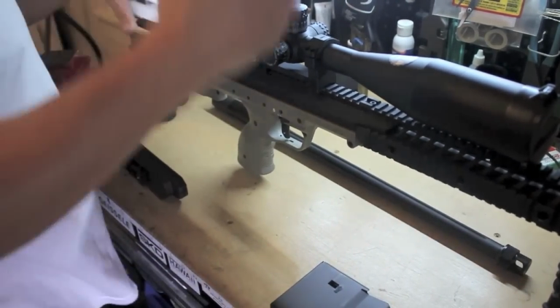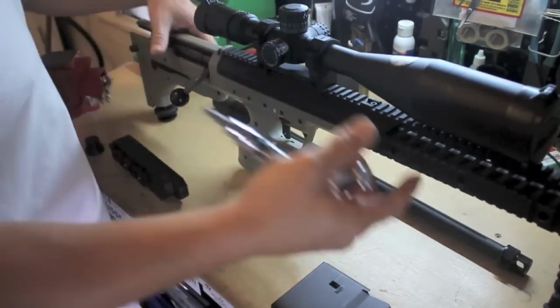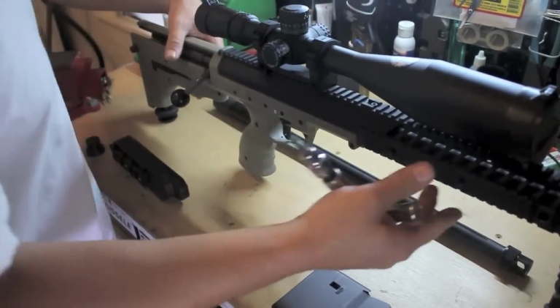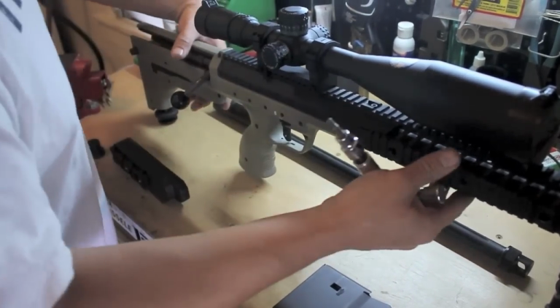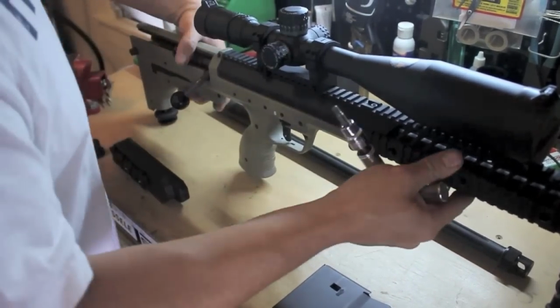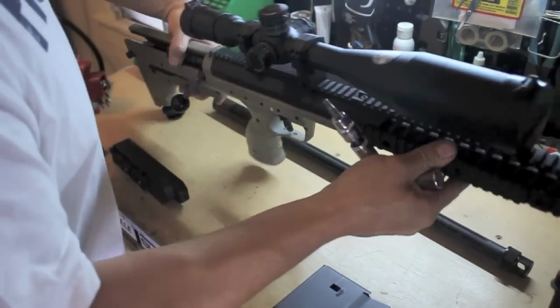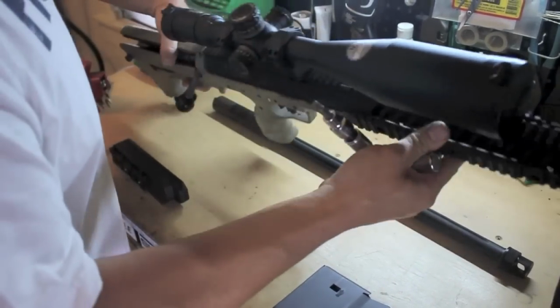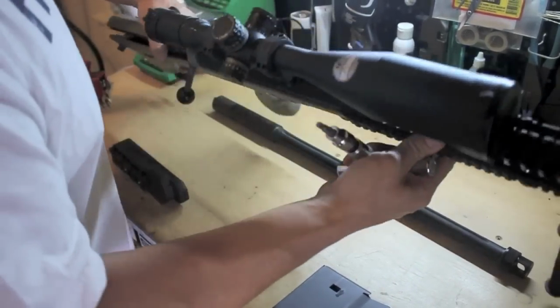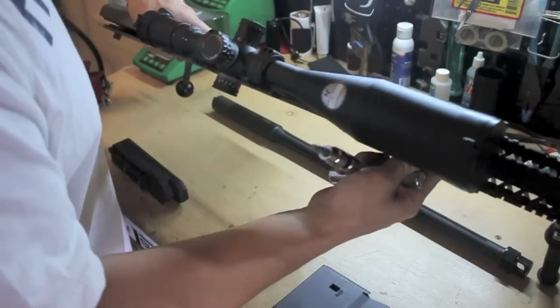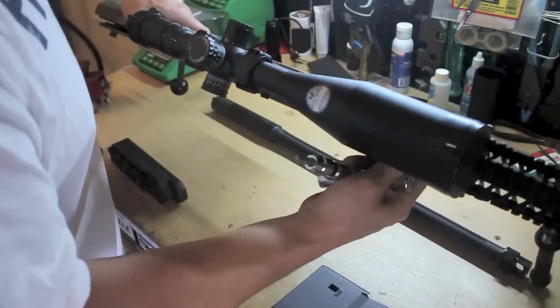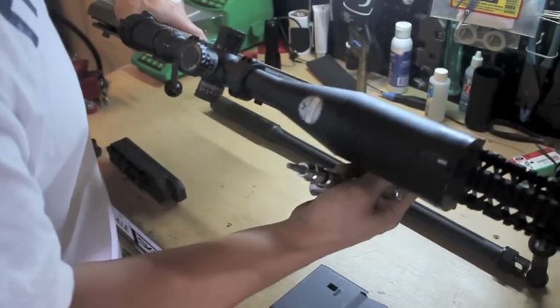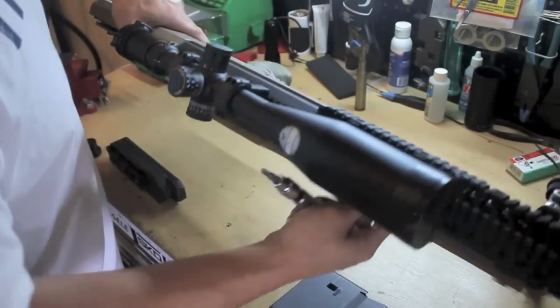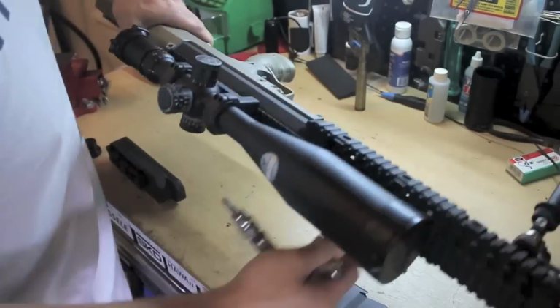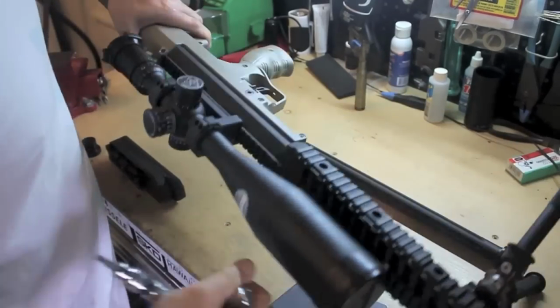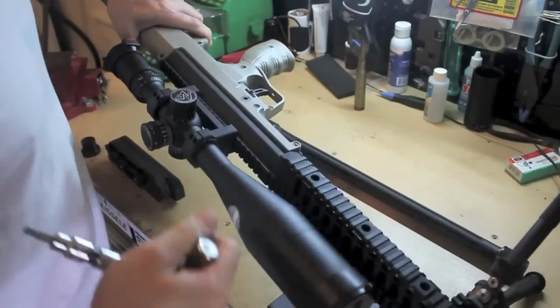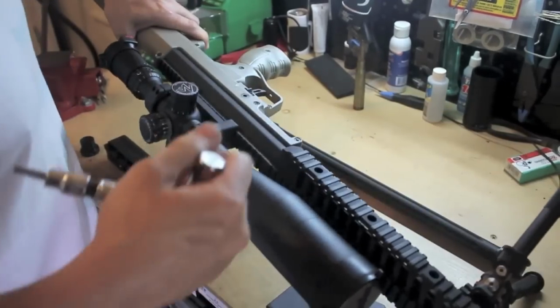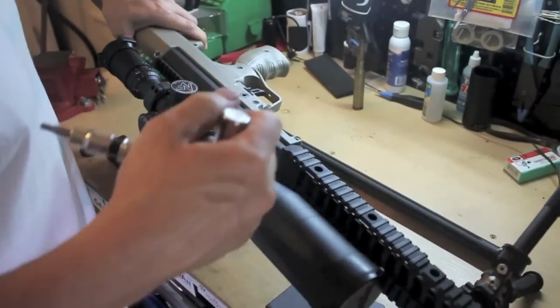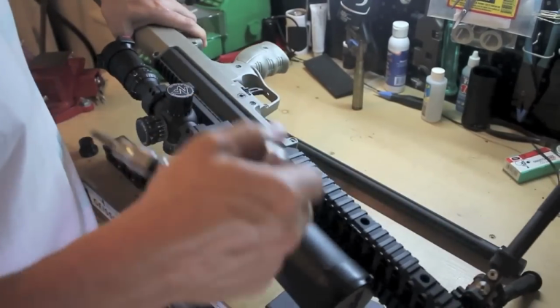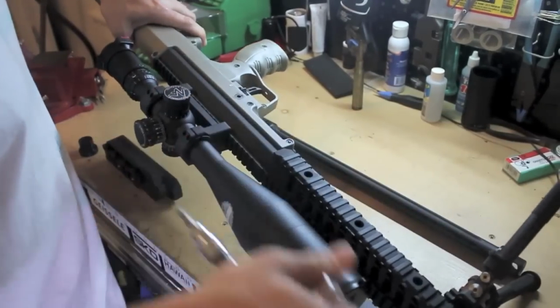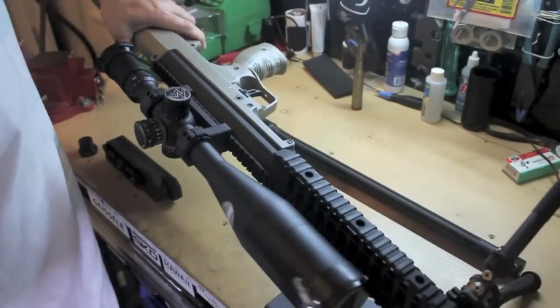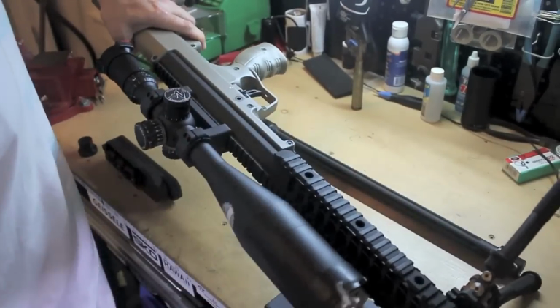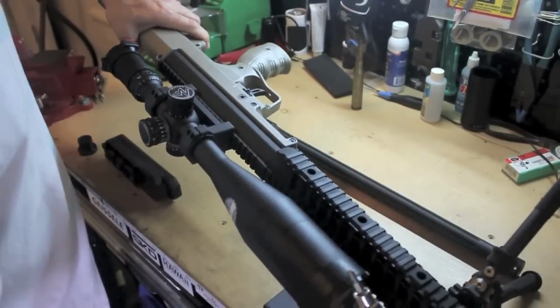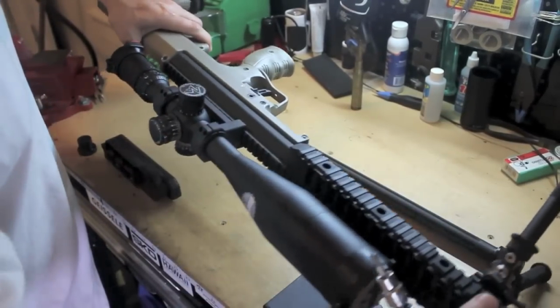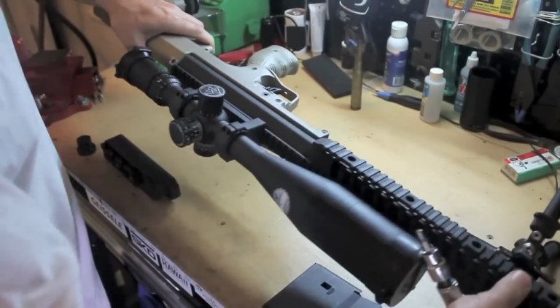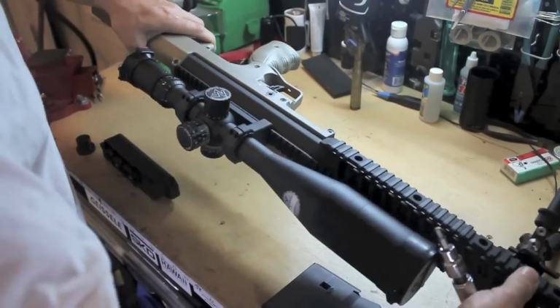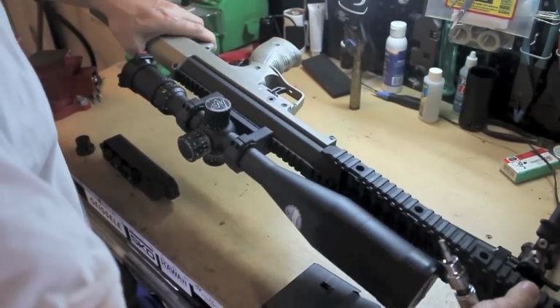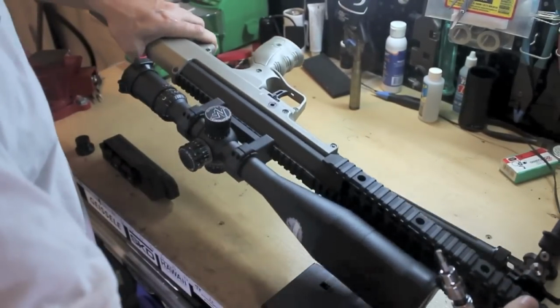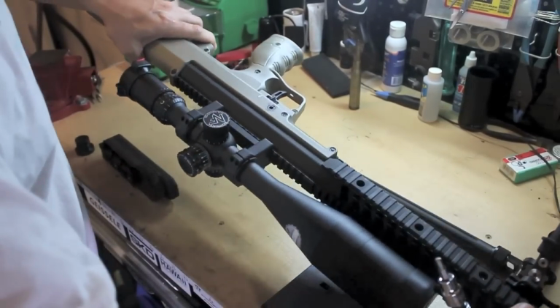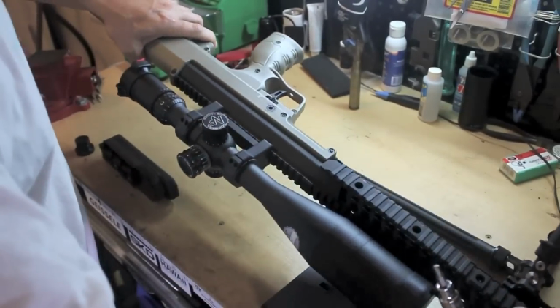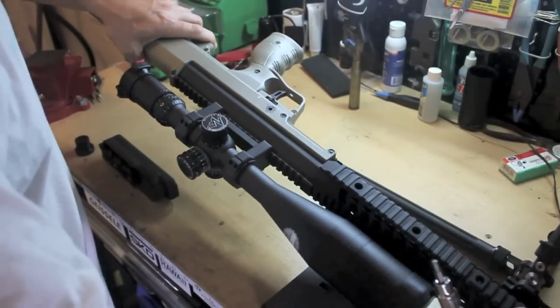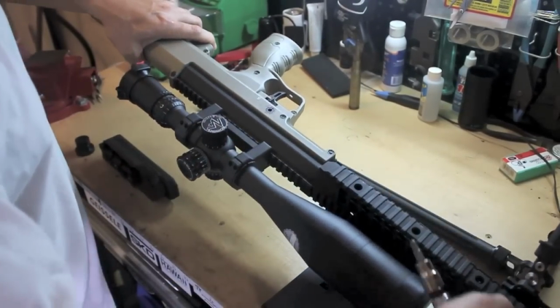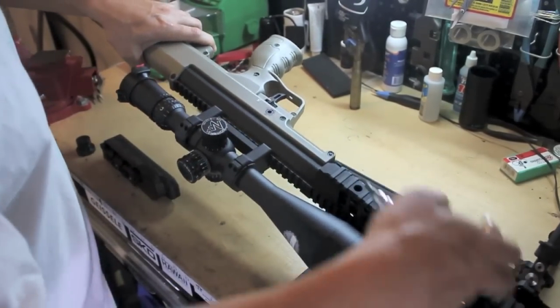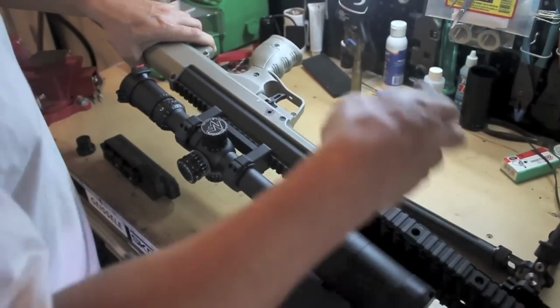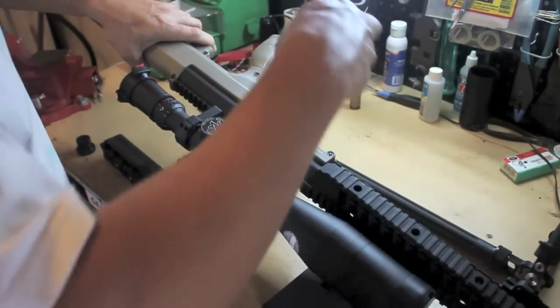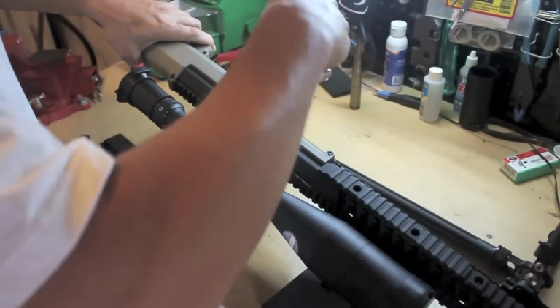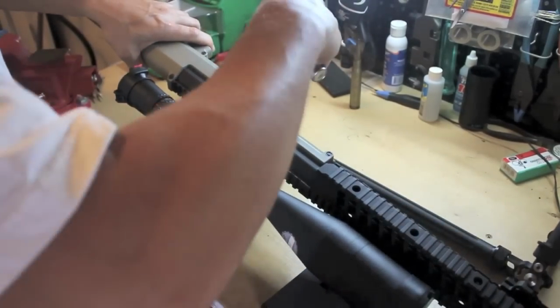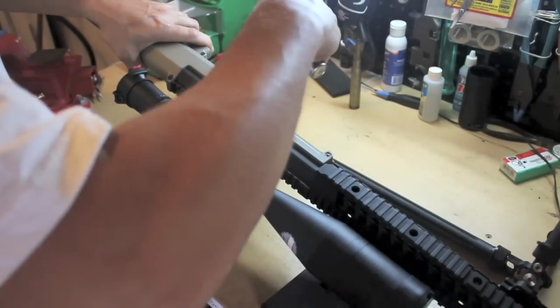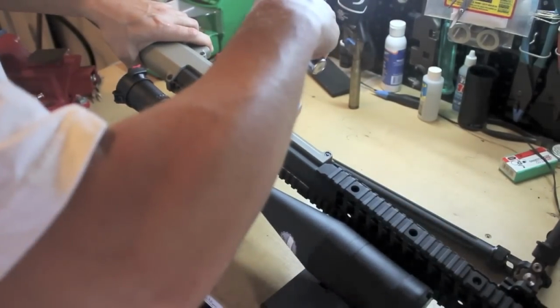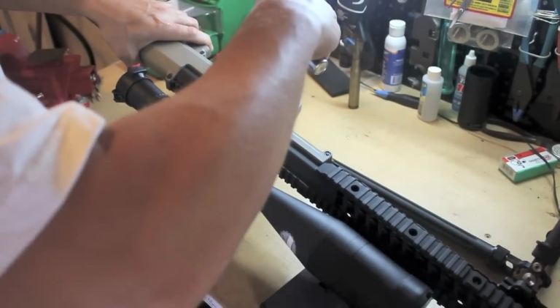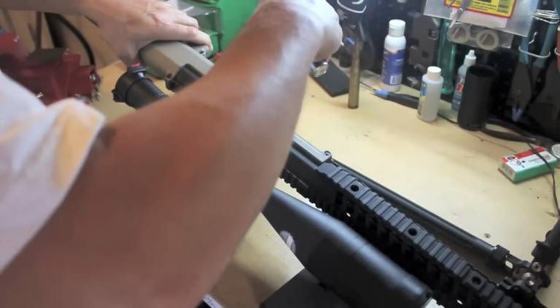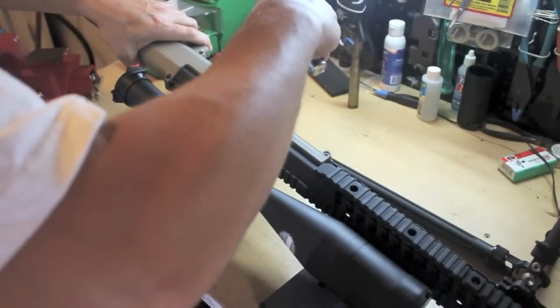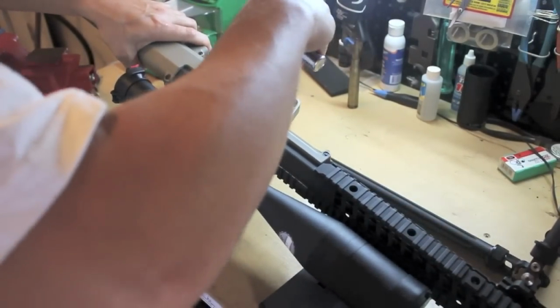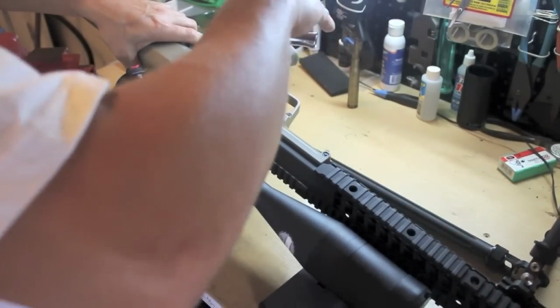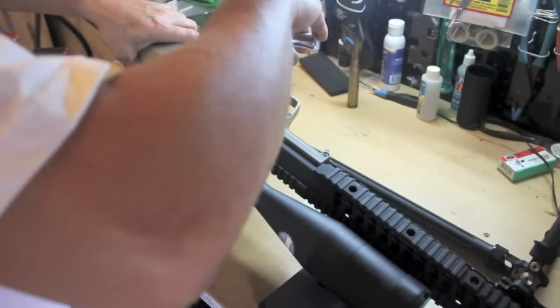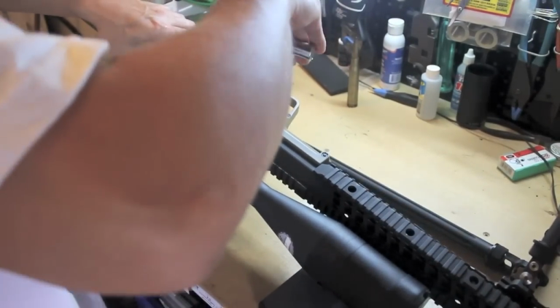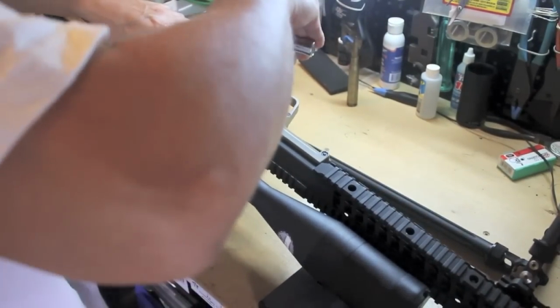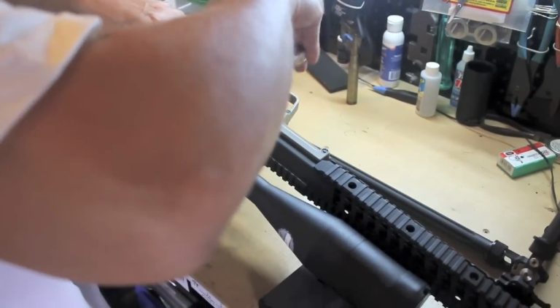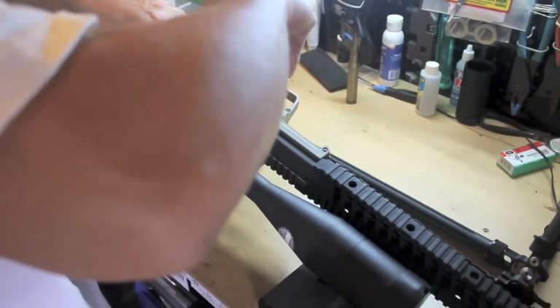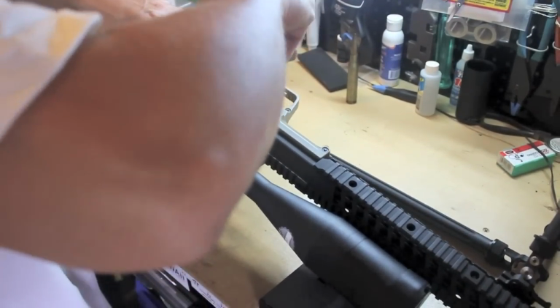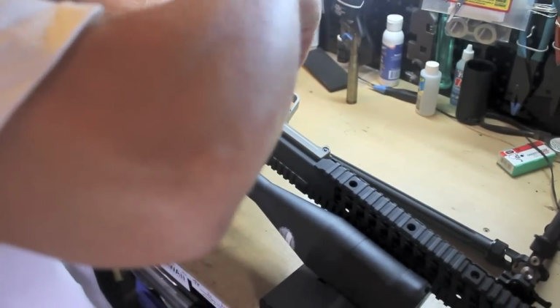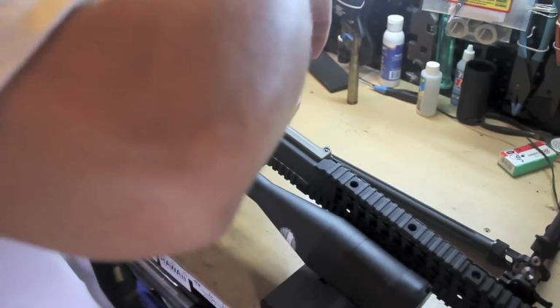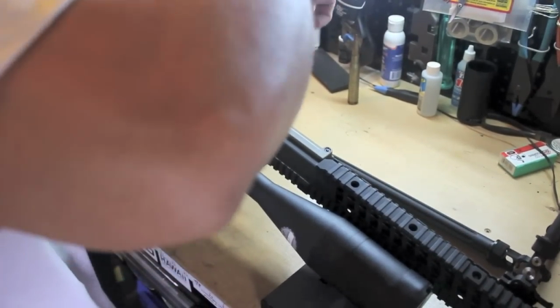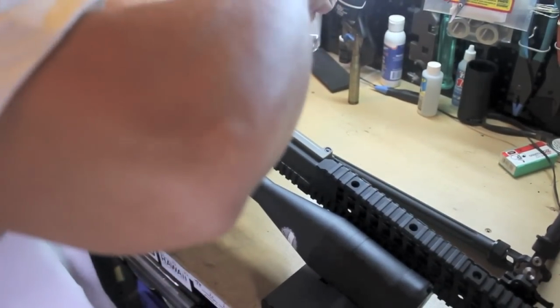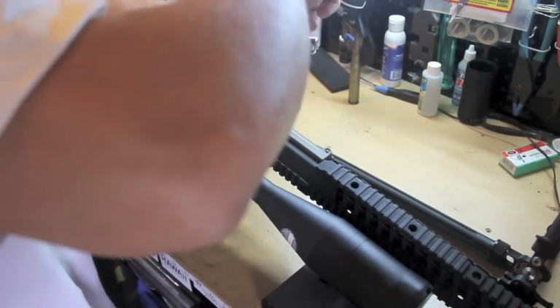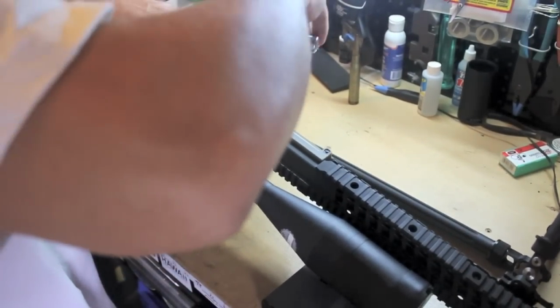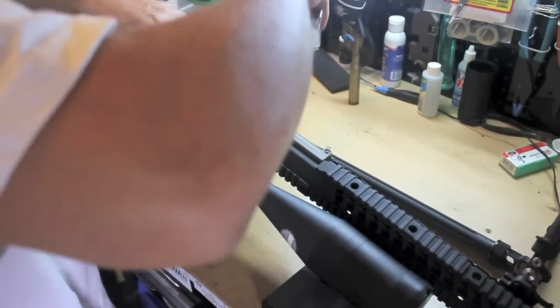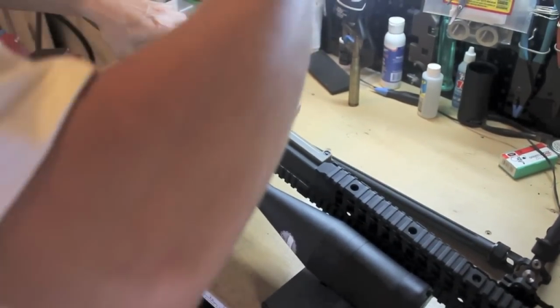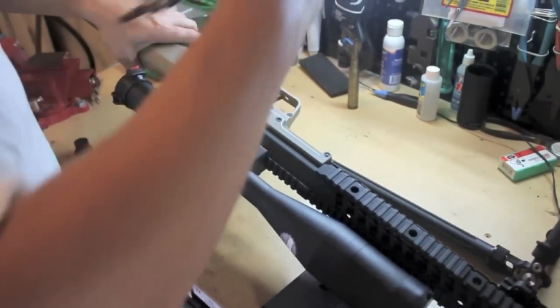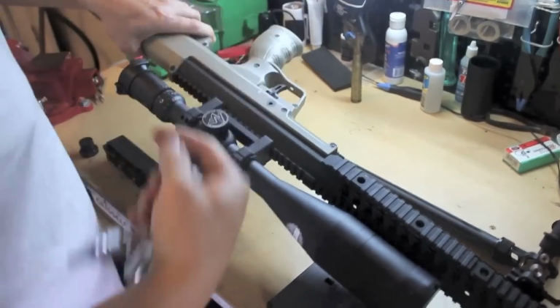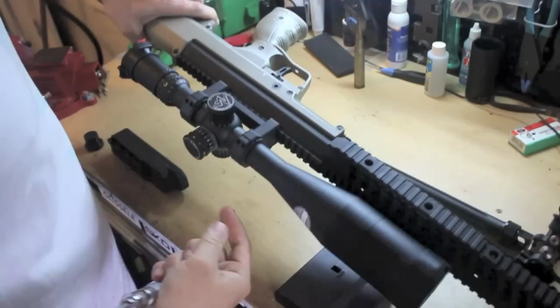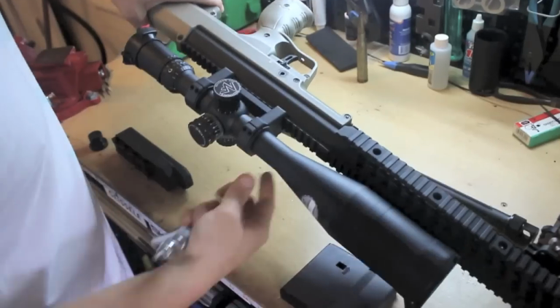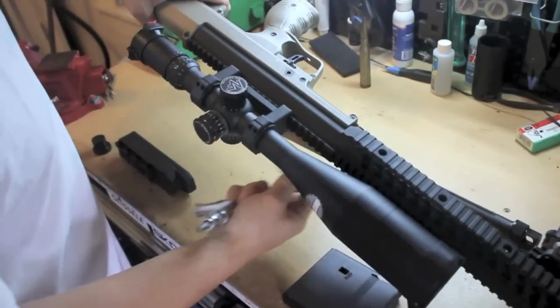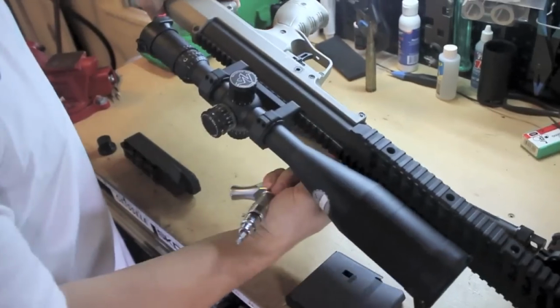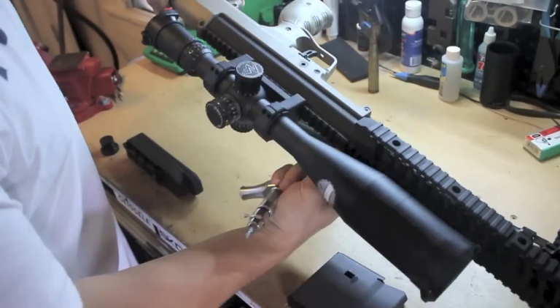You can use the same bolt for that? Same bolt — yeah, this is a .308 to a 6.5. So, lock it.